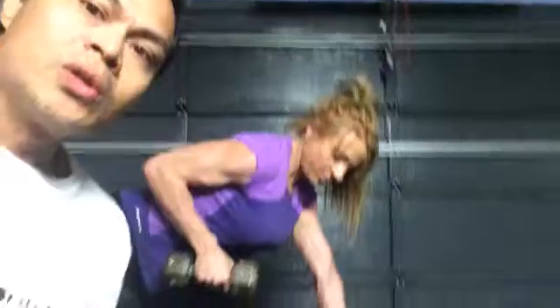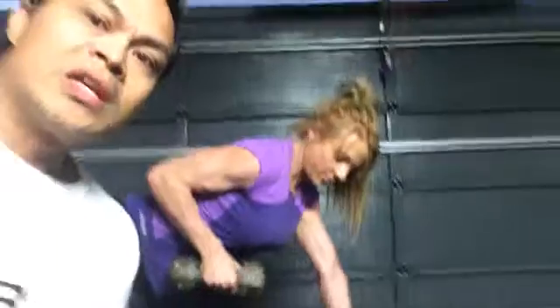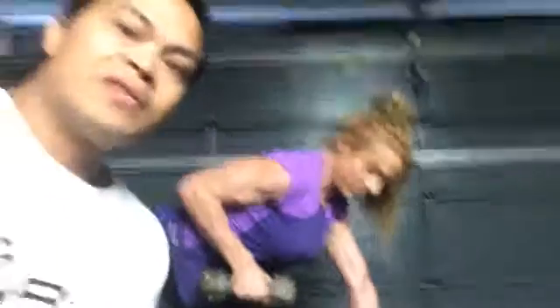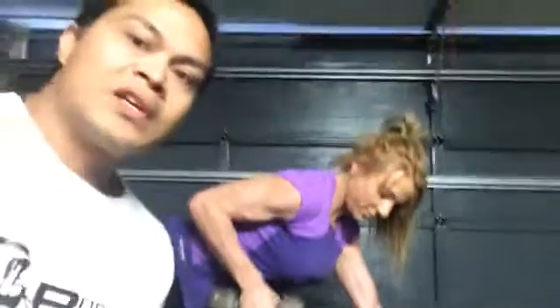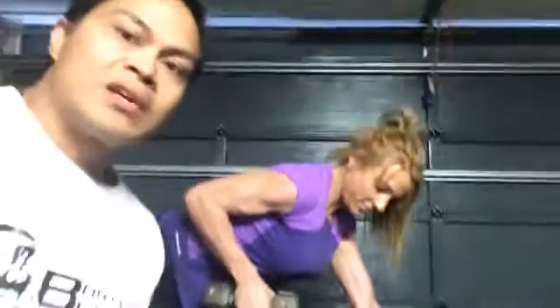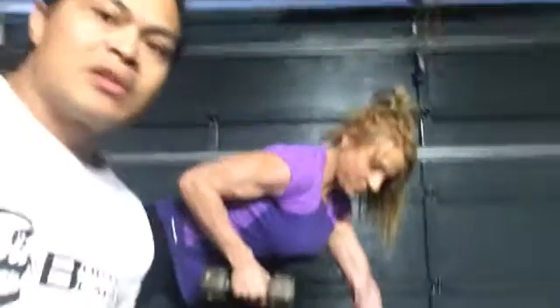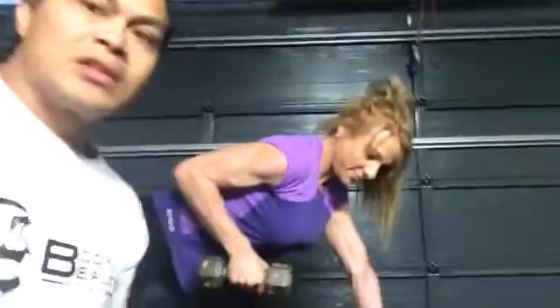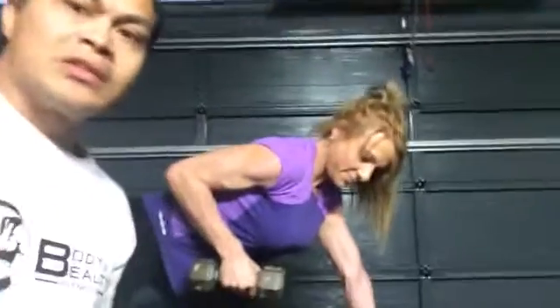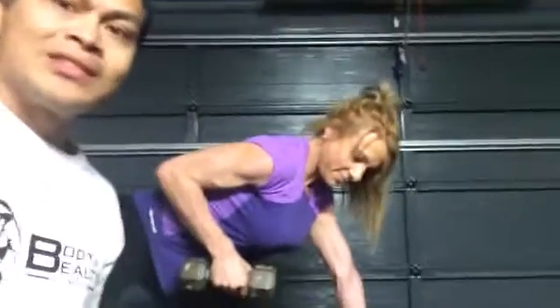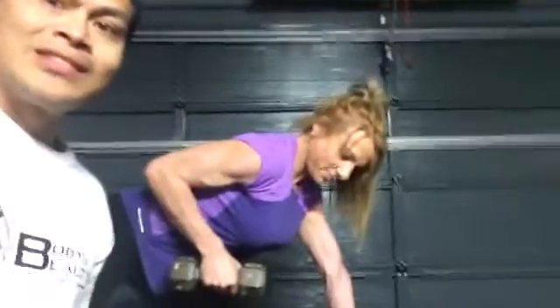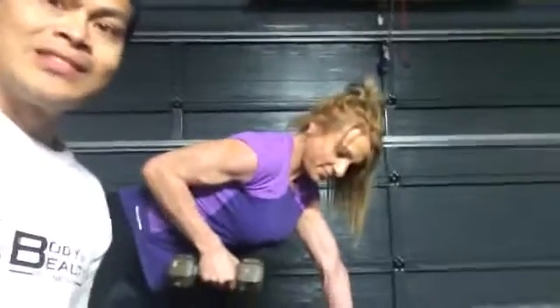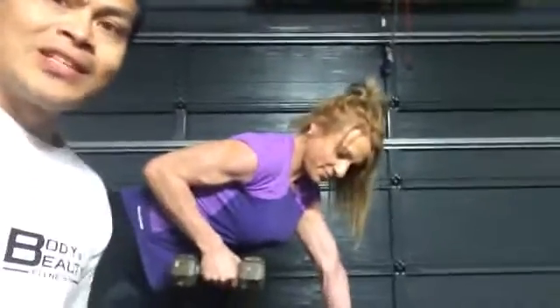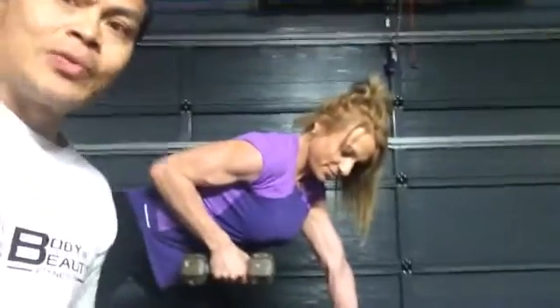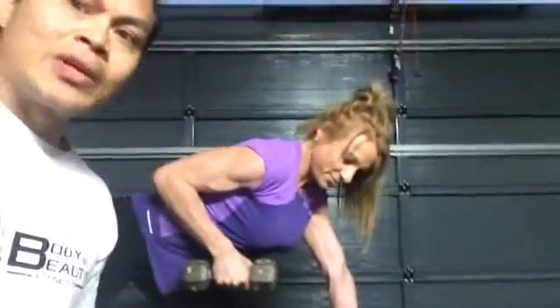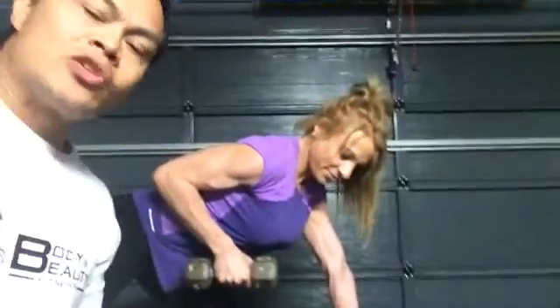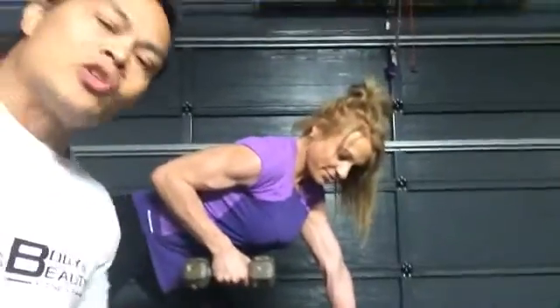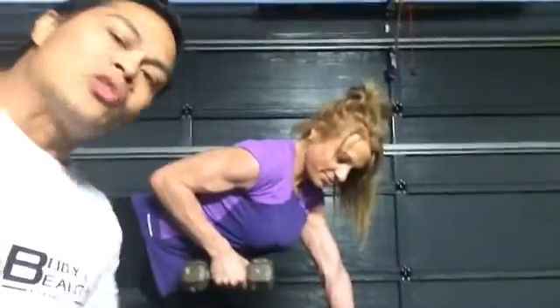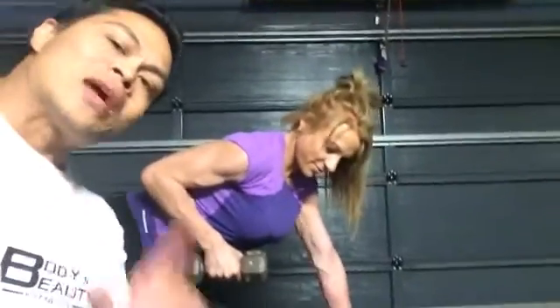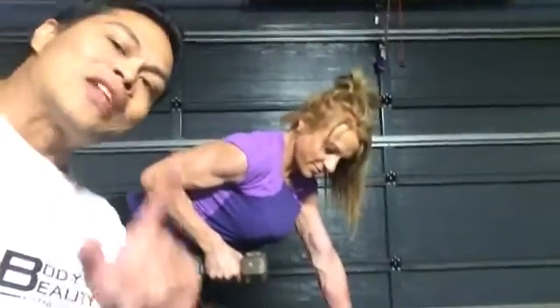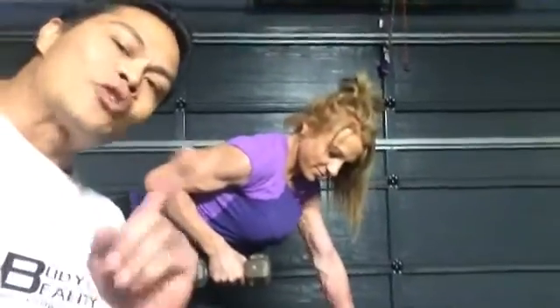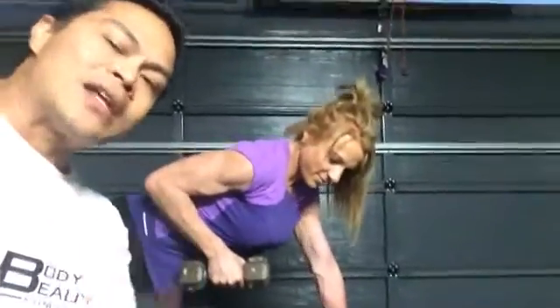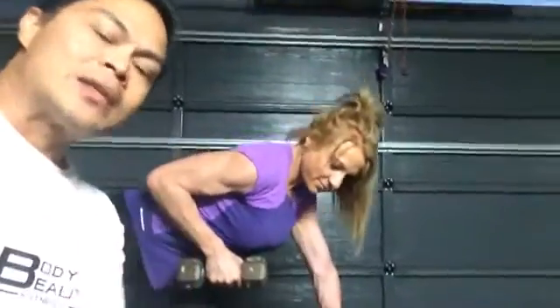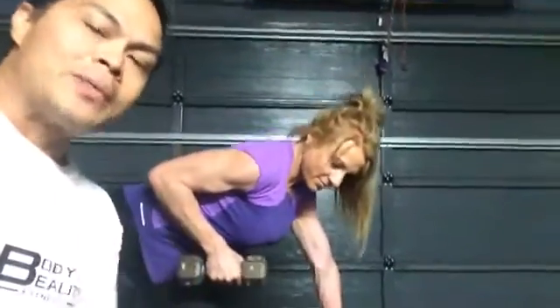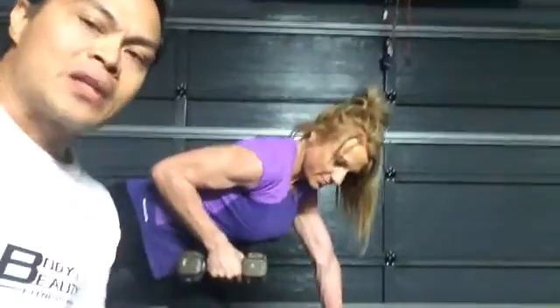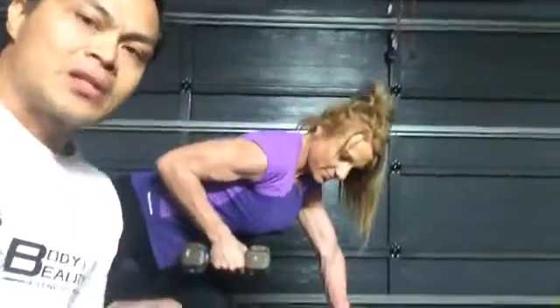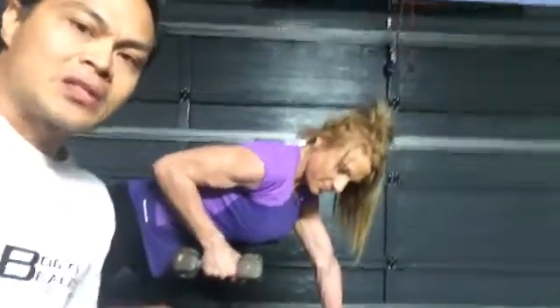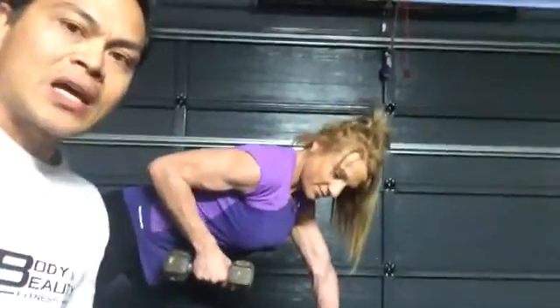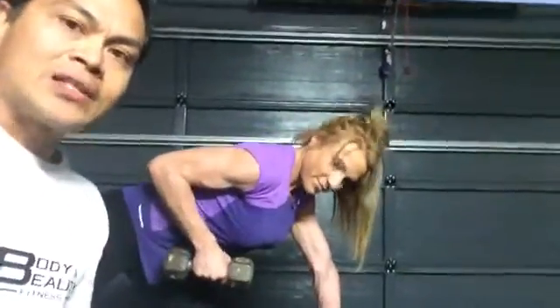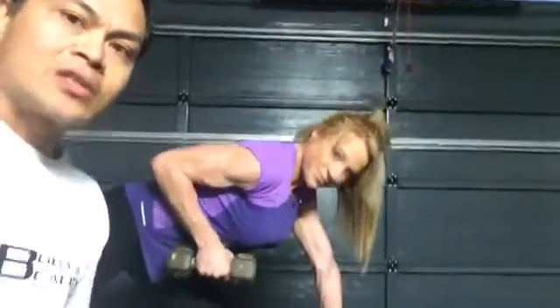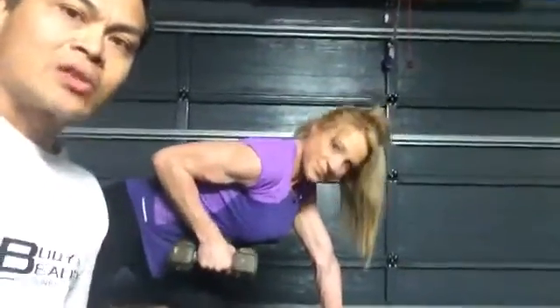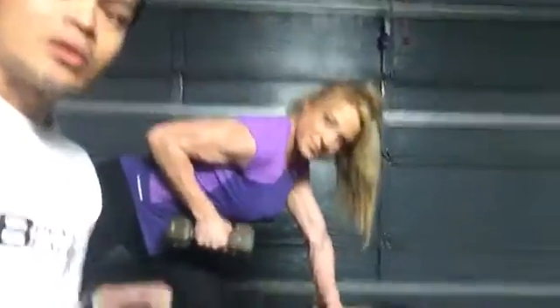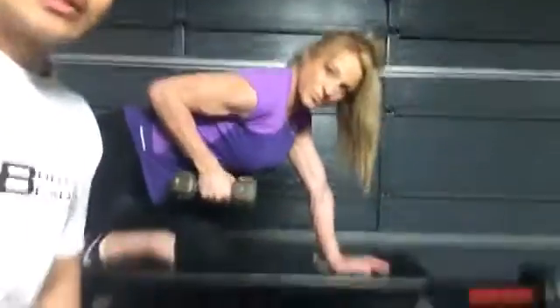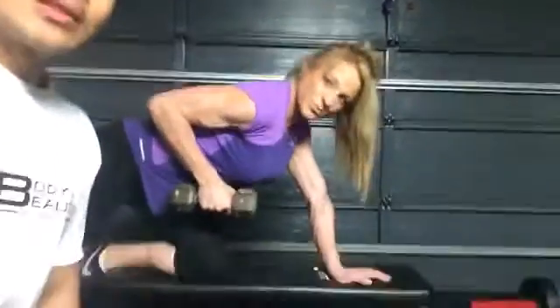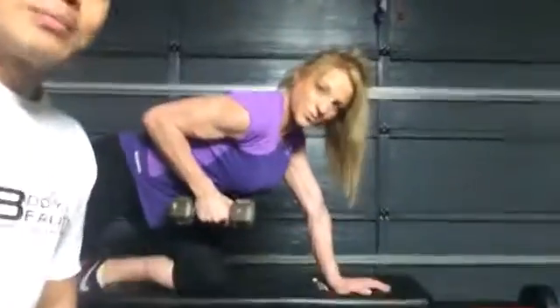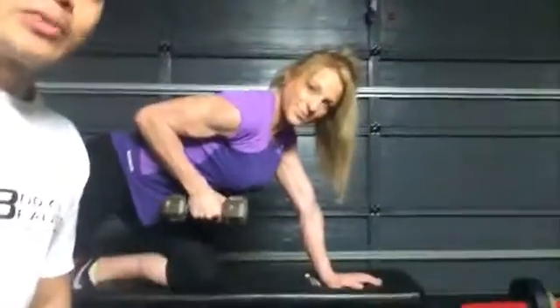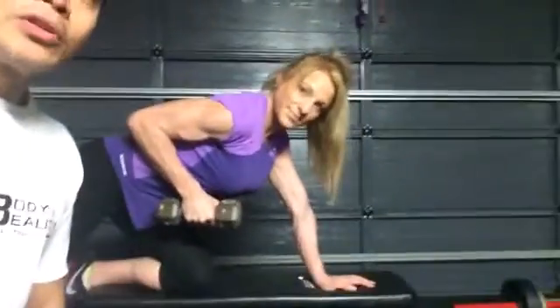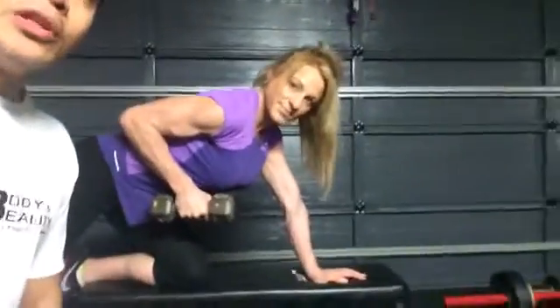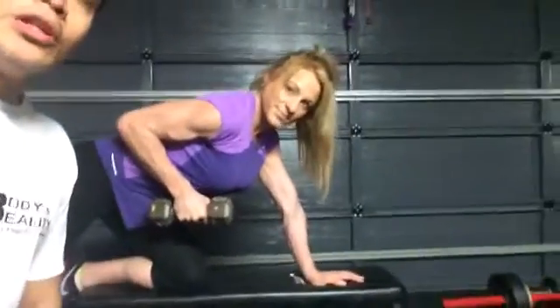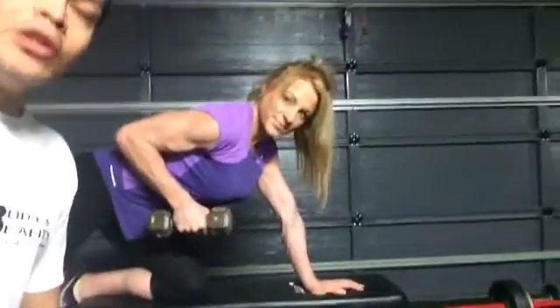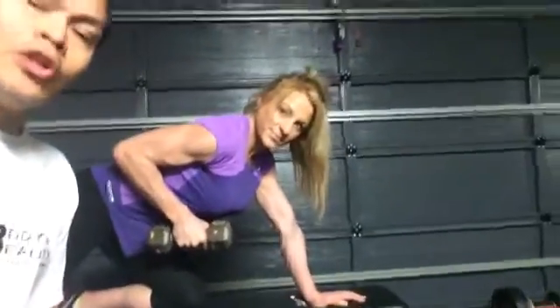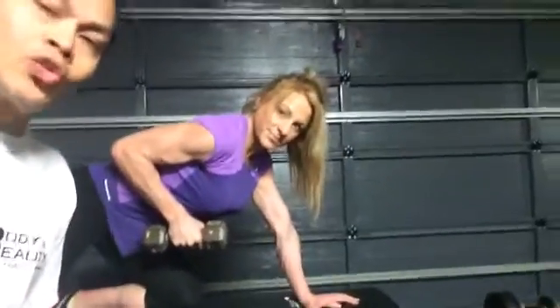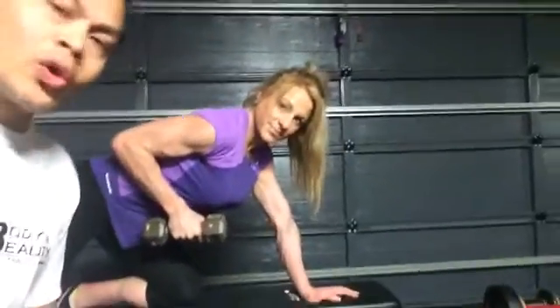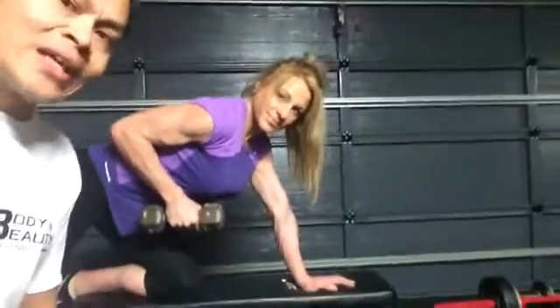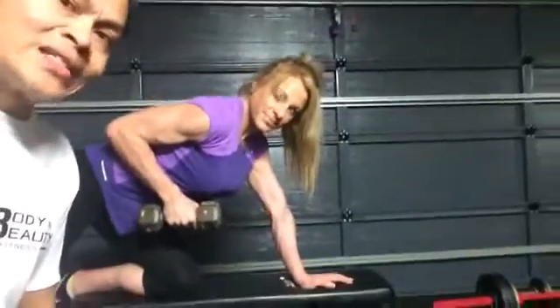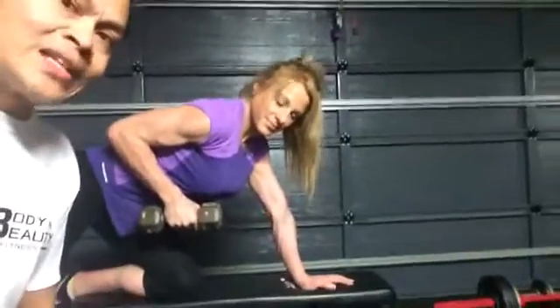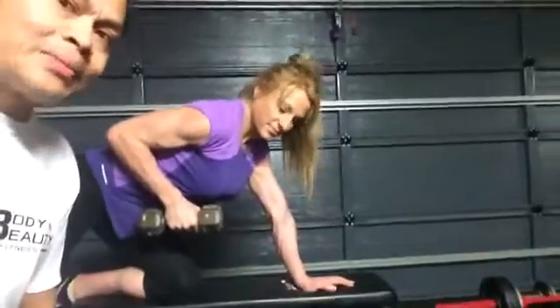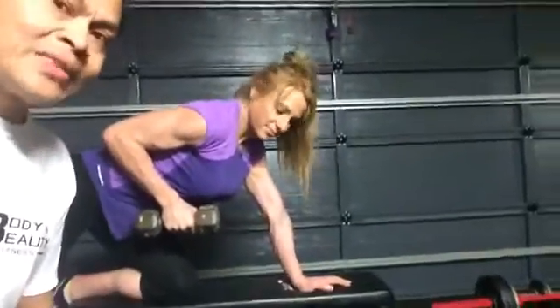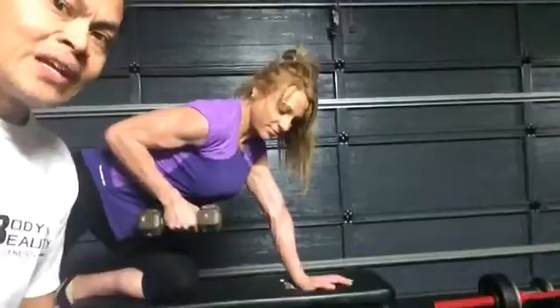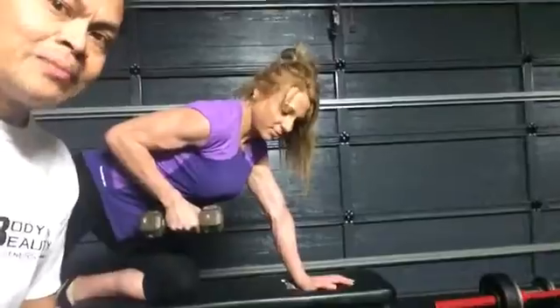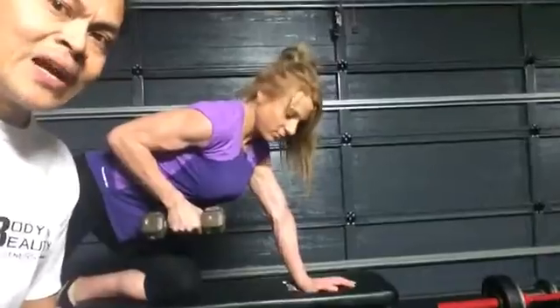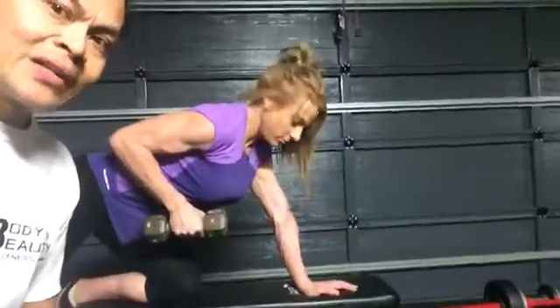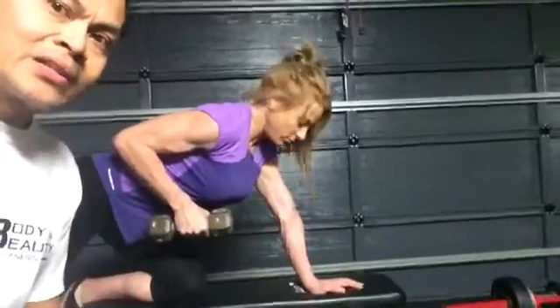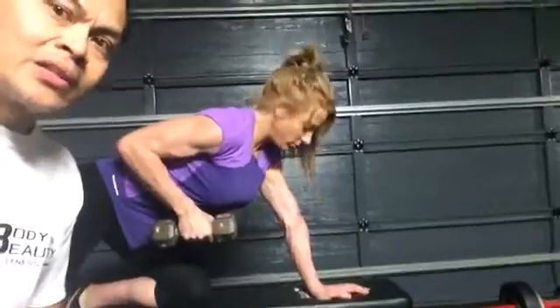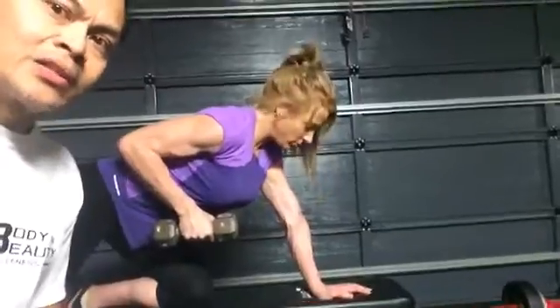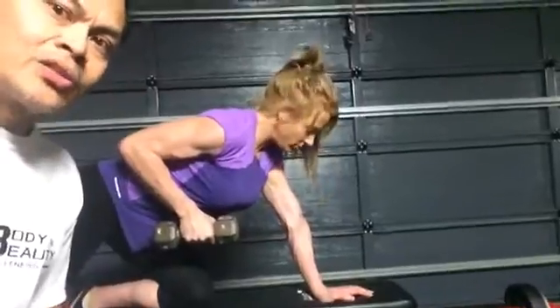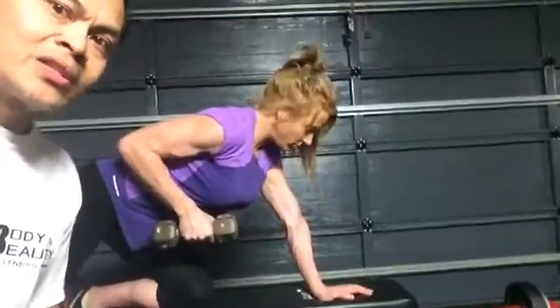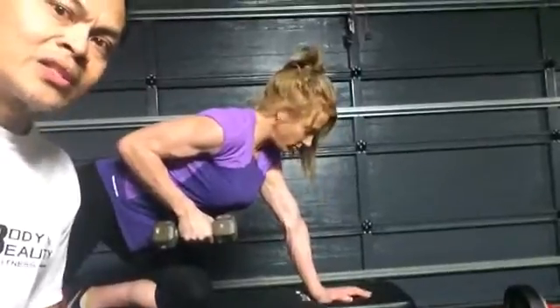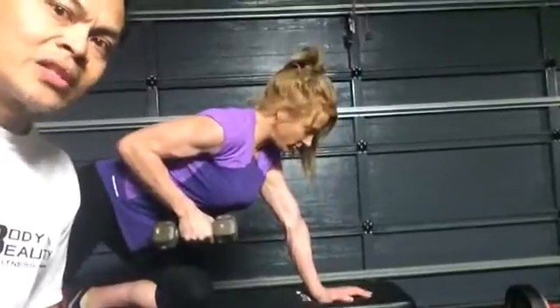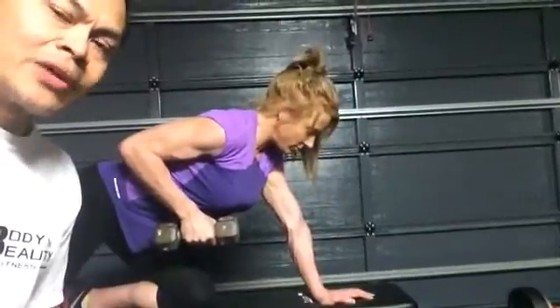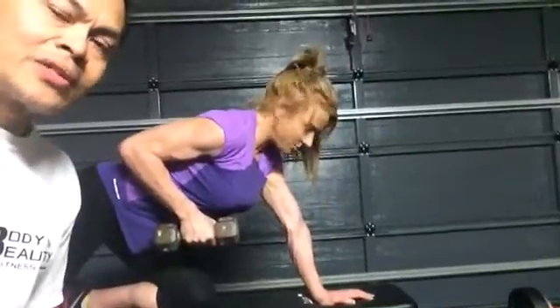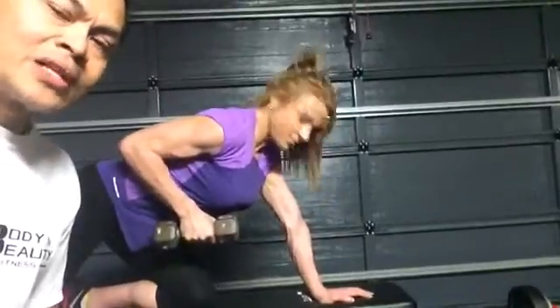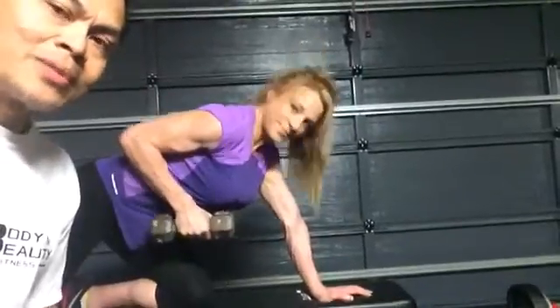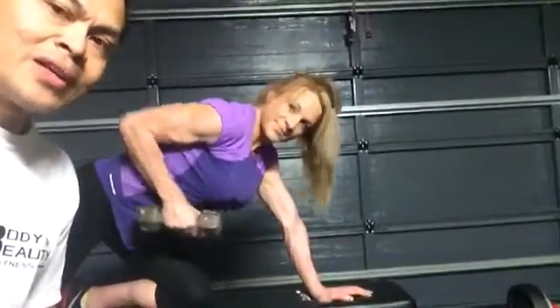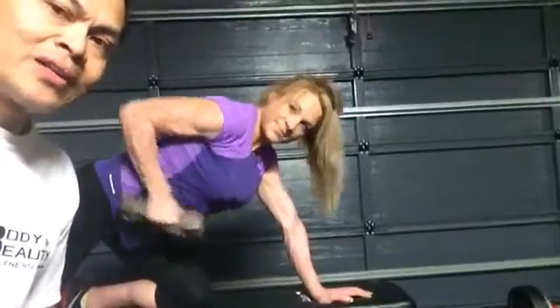Good evening, everyone. Today we're going to do a tricep exercise. It's called the Dumbbell Tricep Kickbacks. Show us how it's done, Samantha.